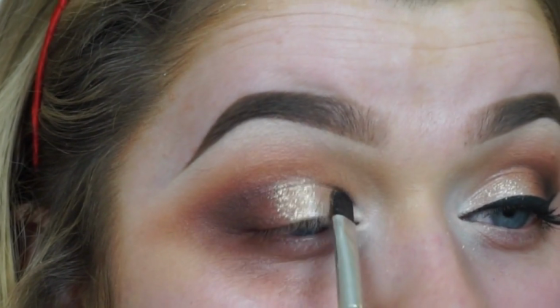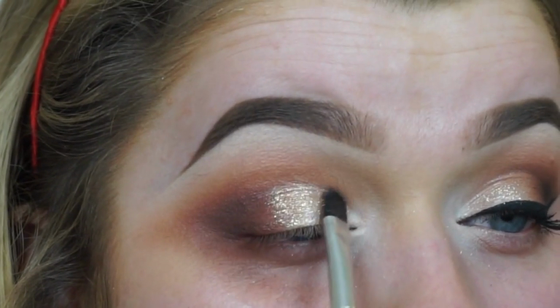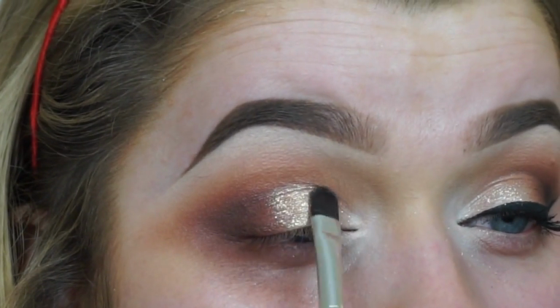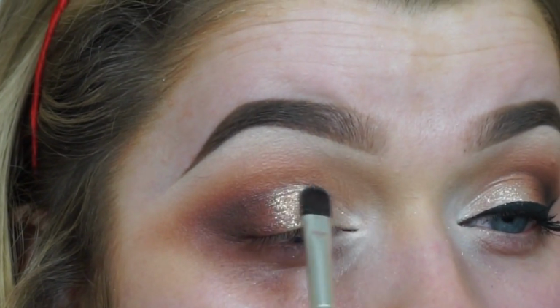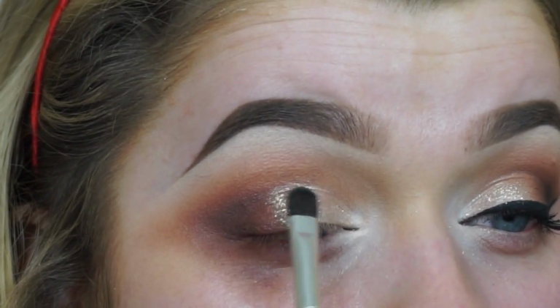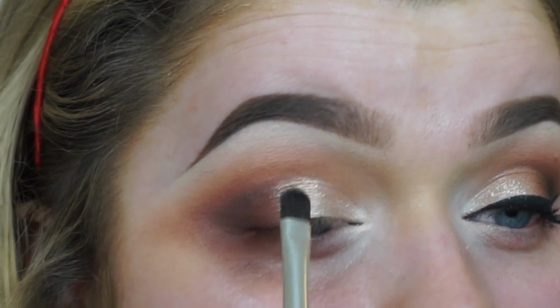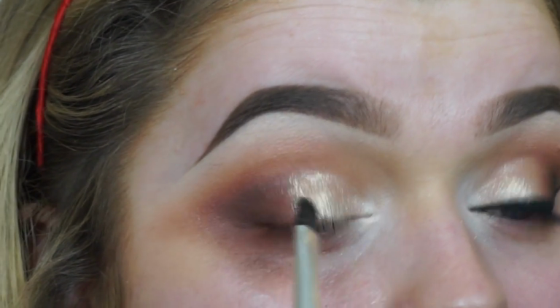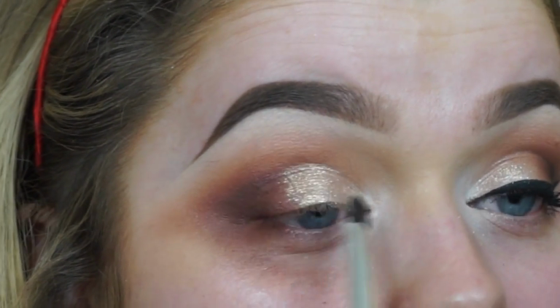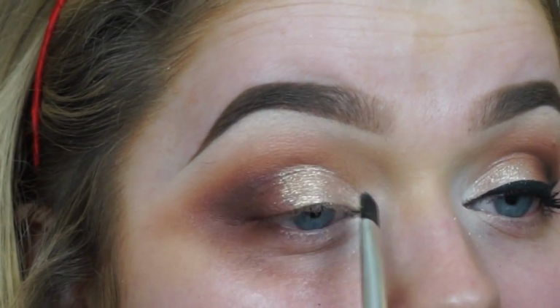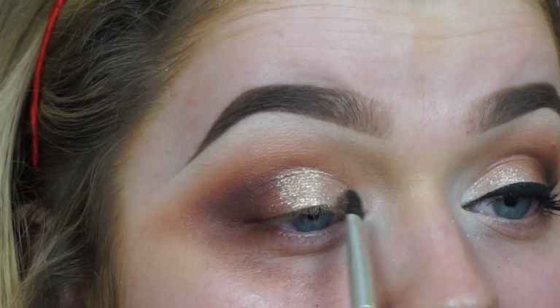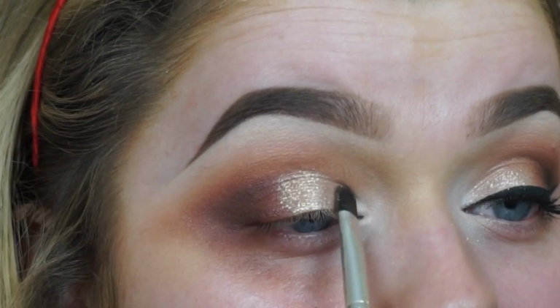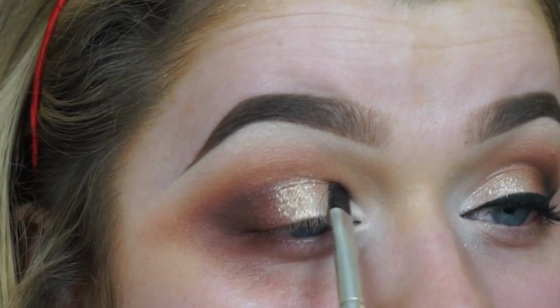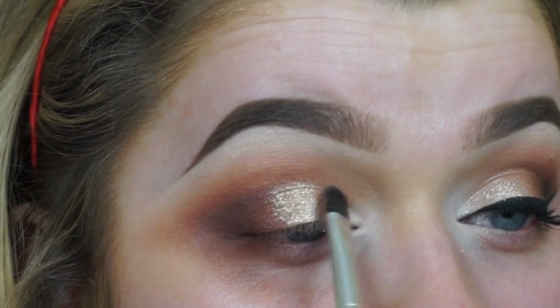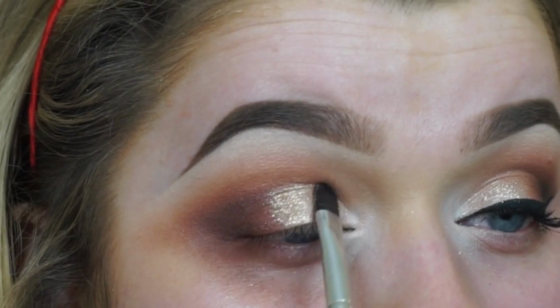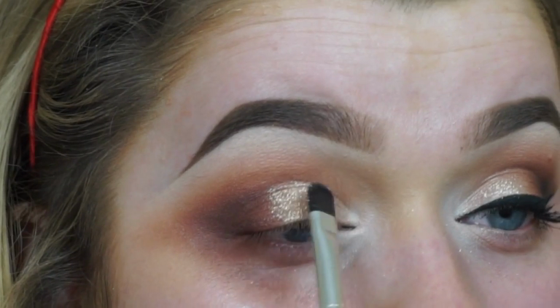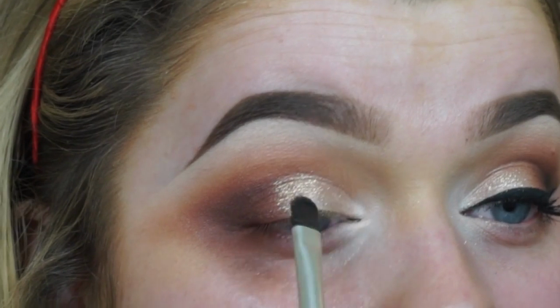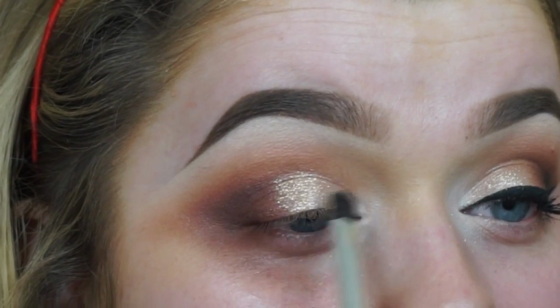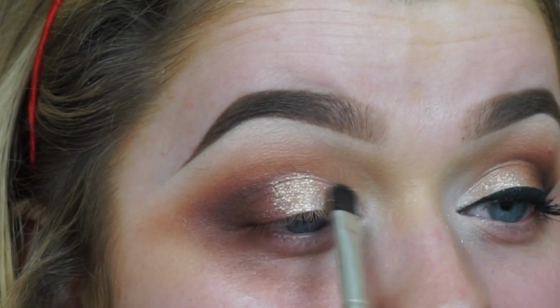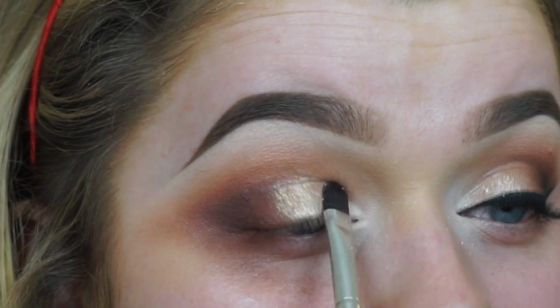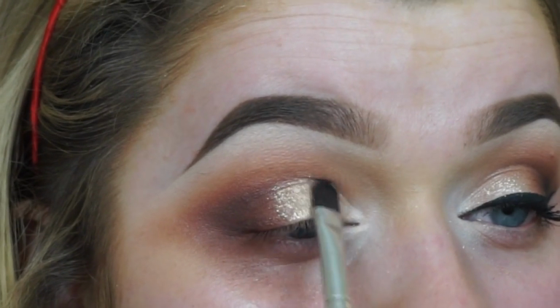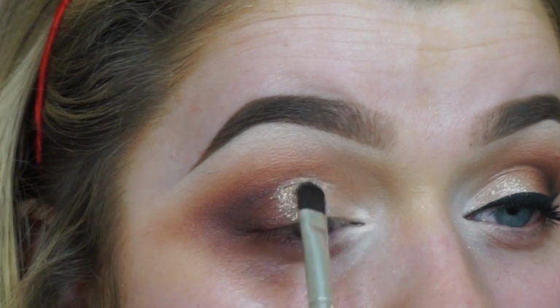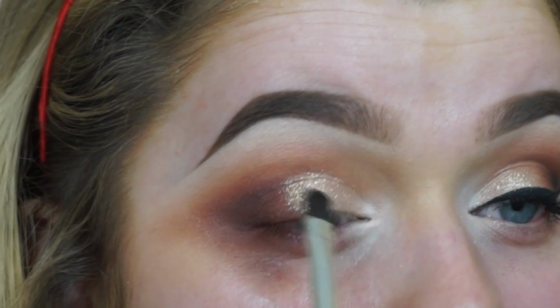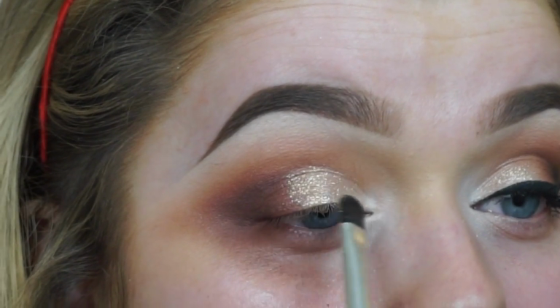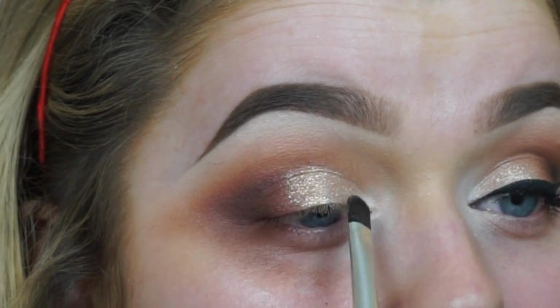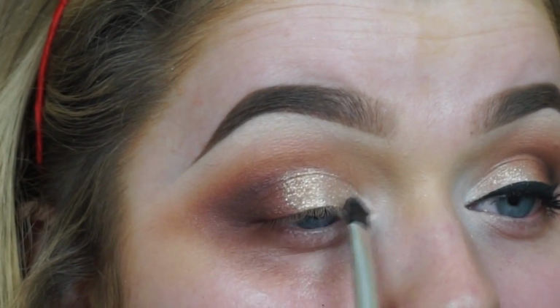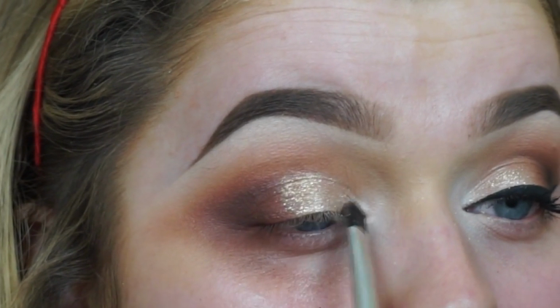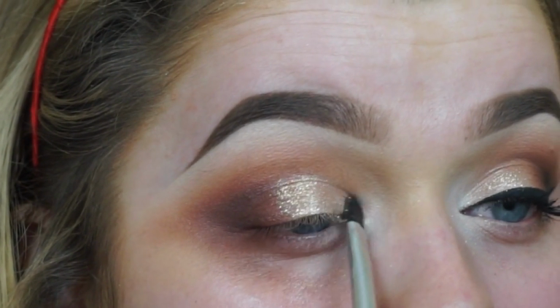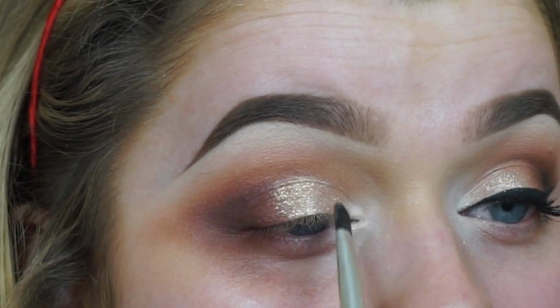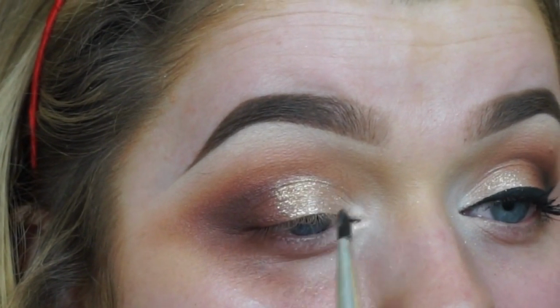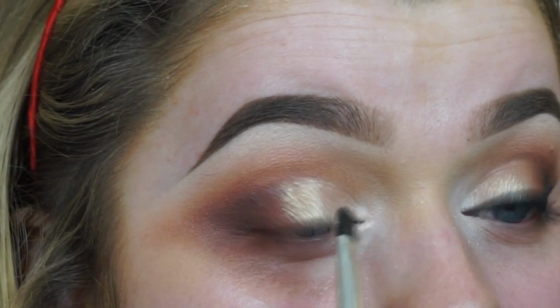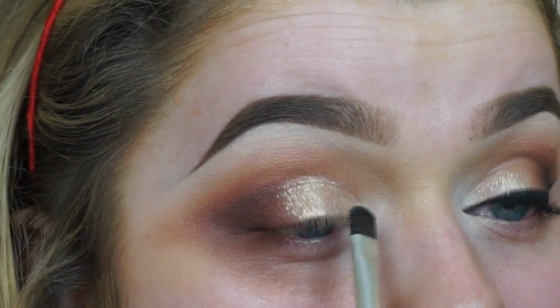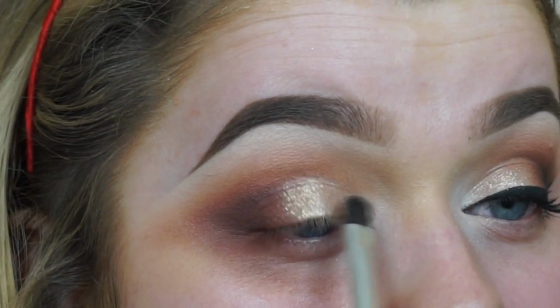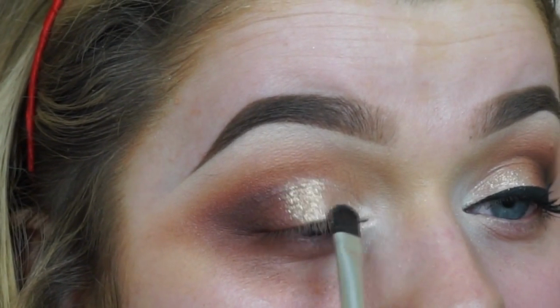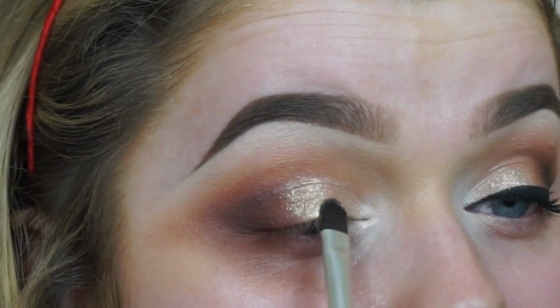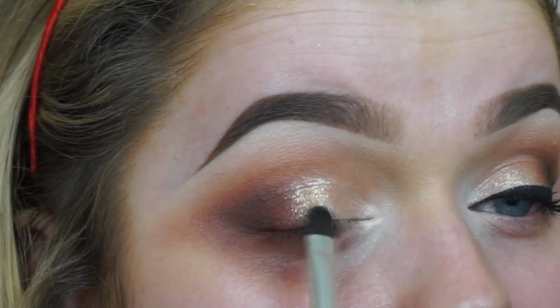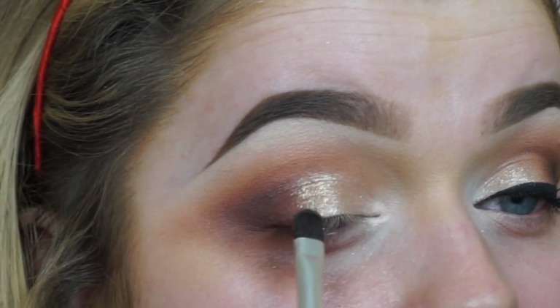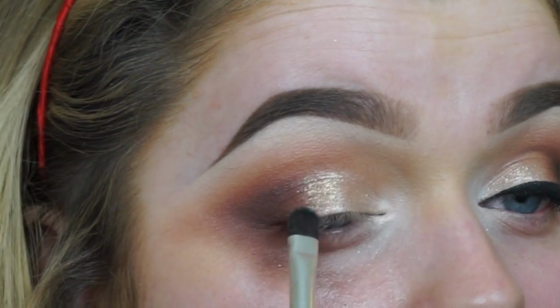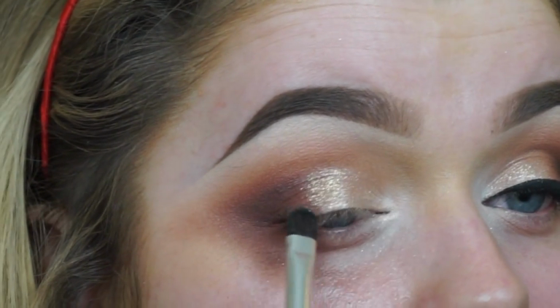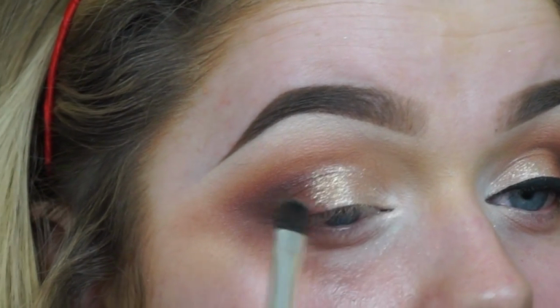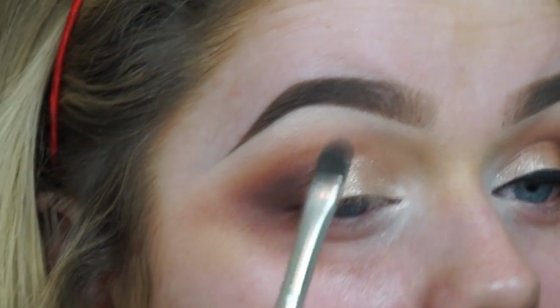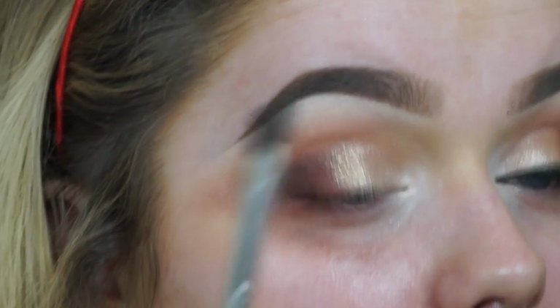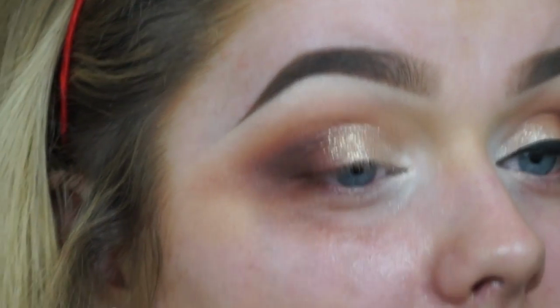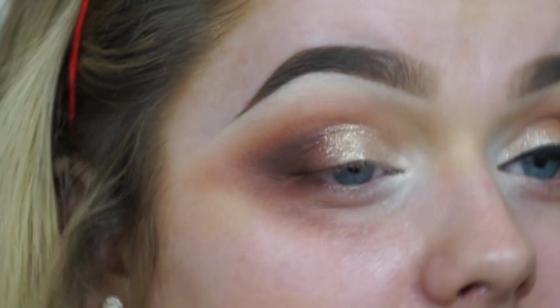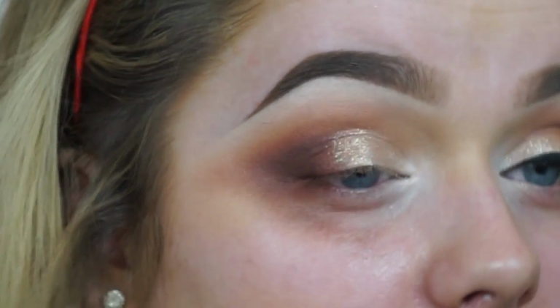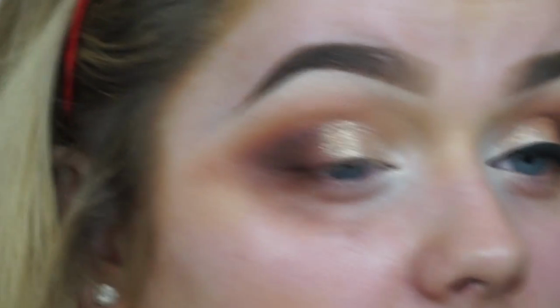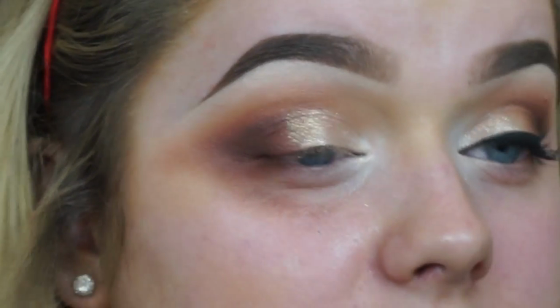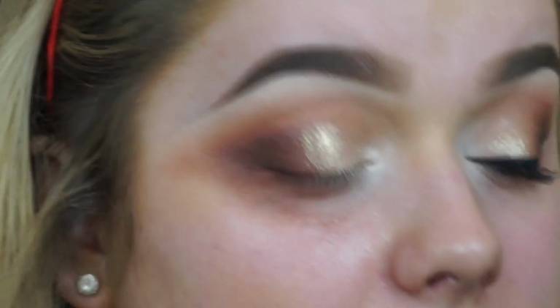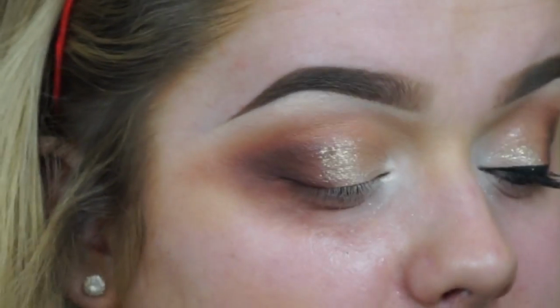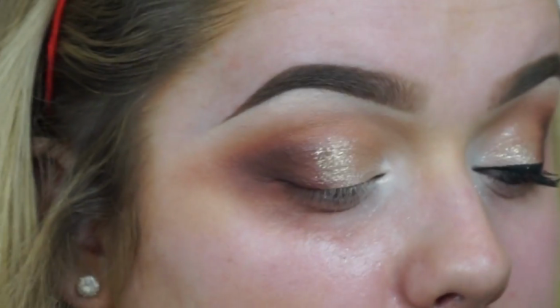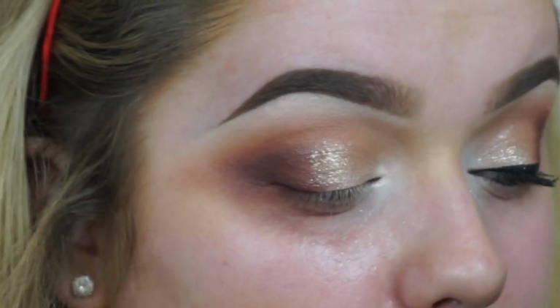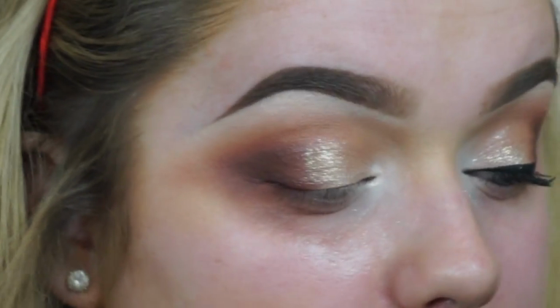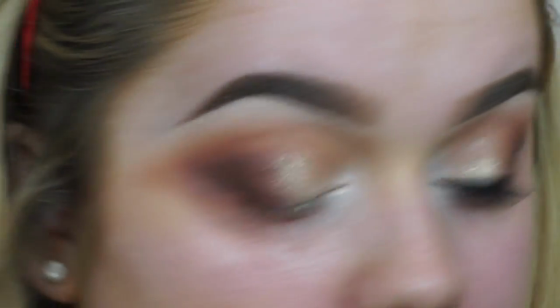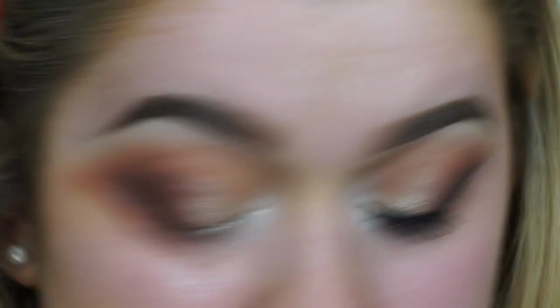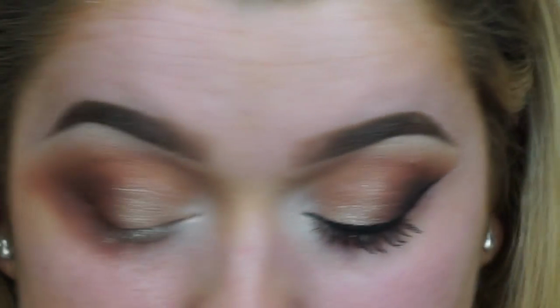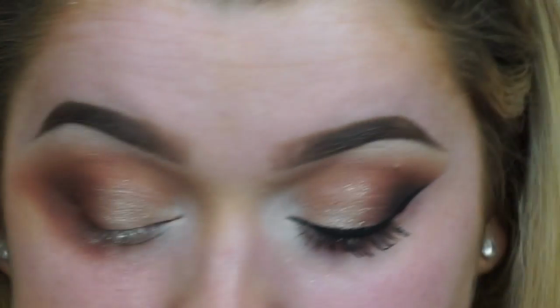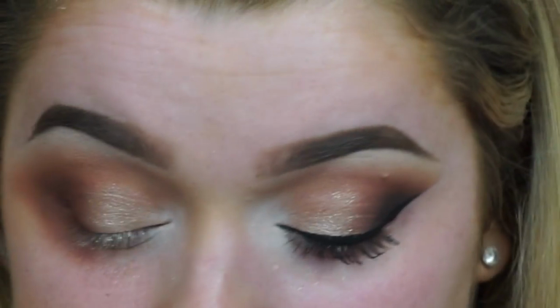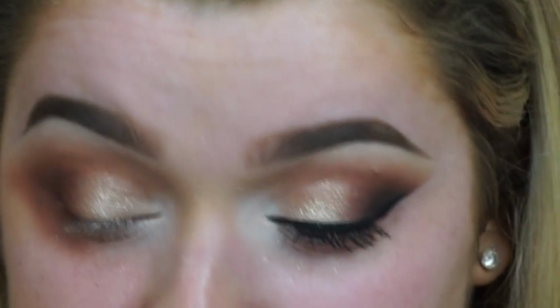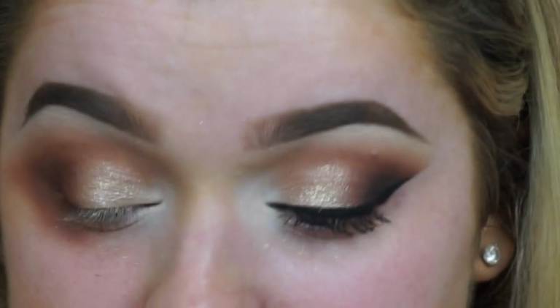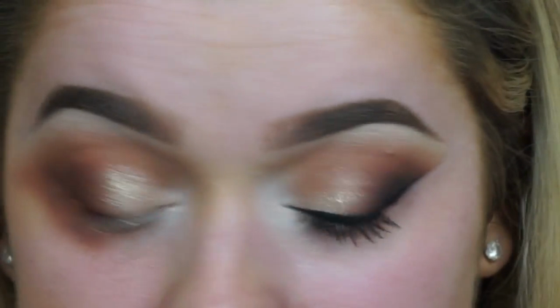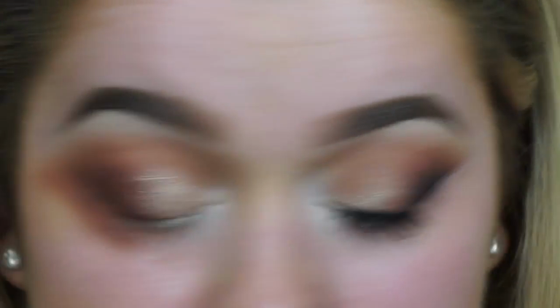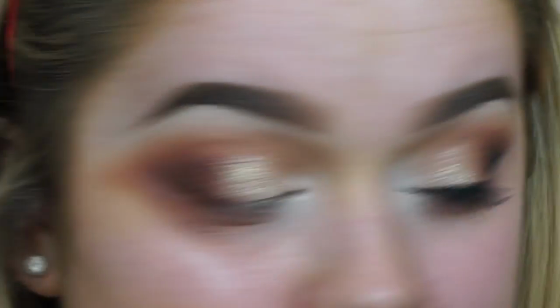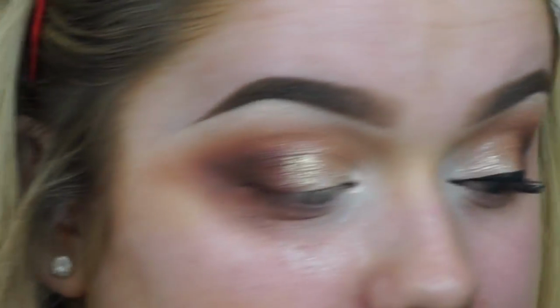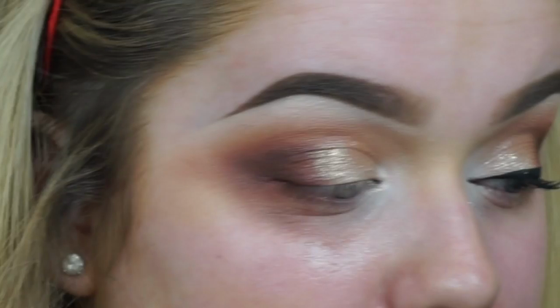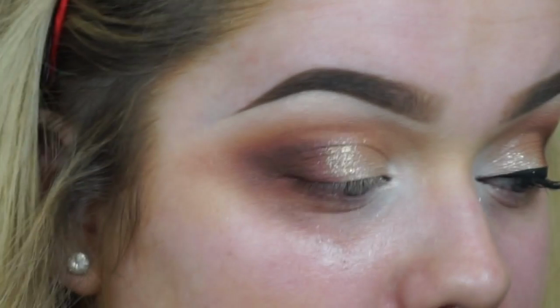If you guys are getting sick of these warm colours — I don't even want to apologise, I just love them so much. I think they just look the best.